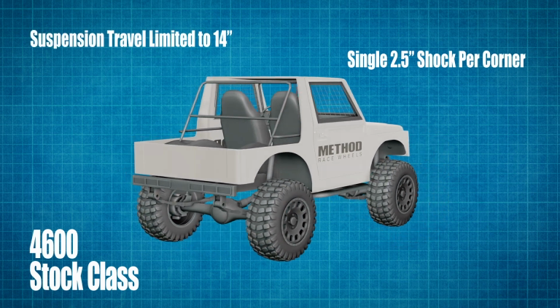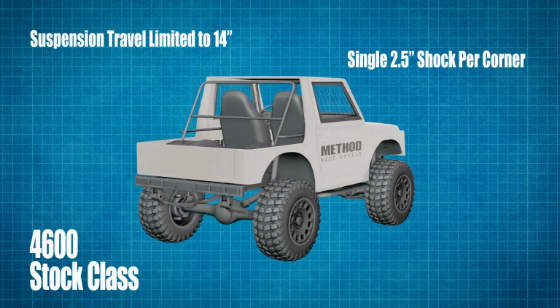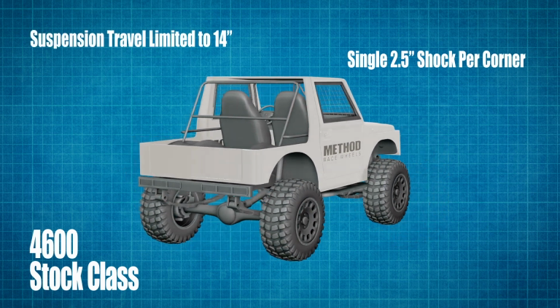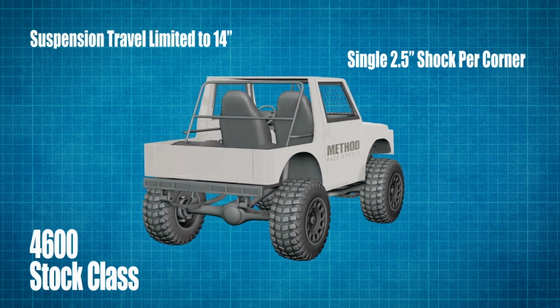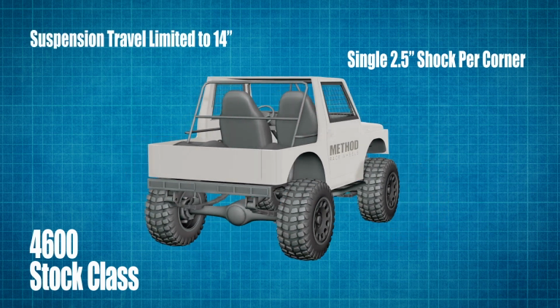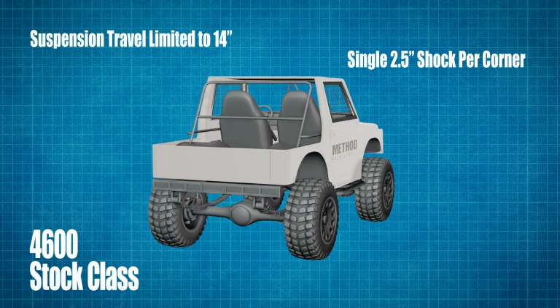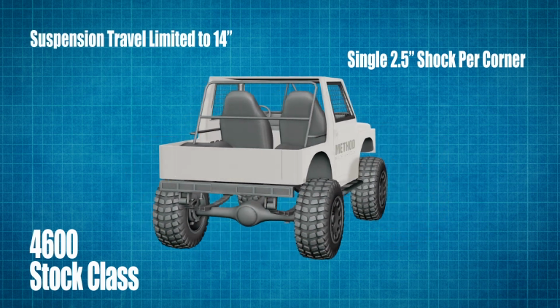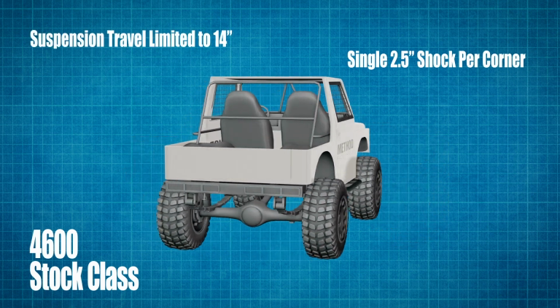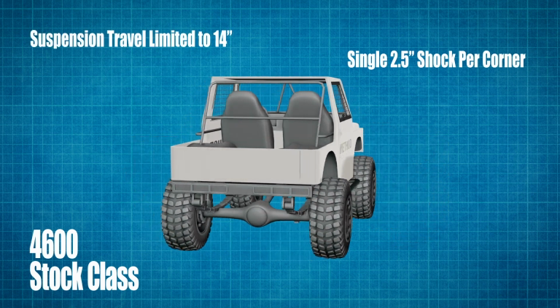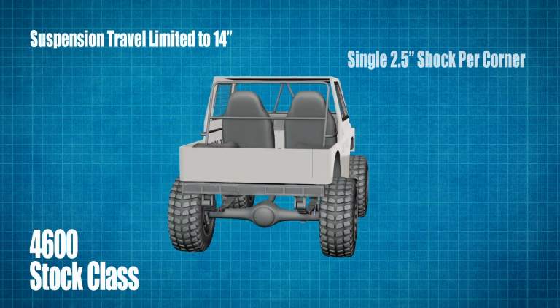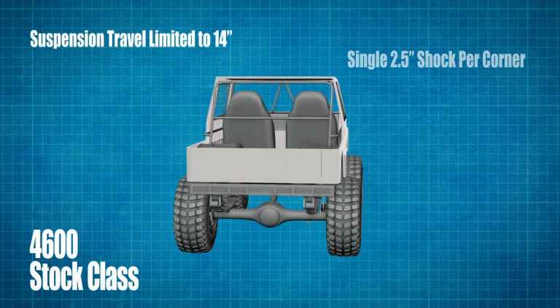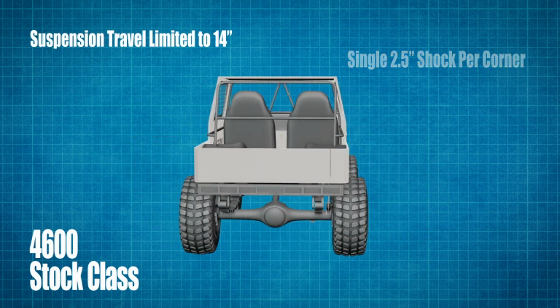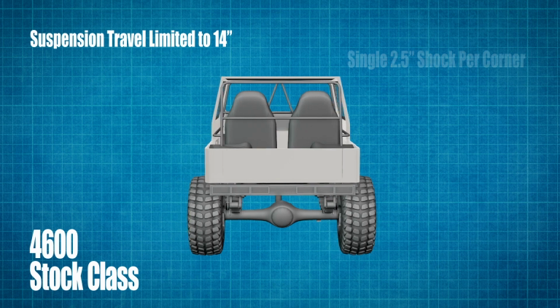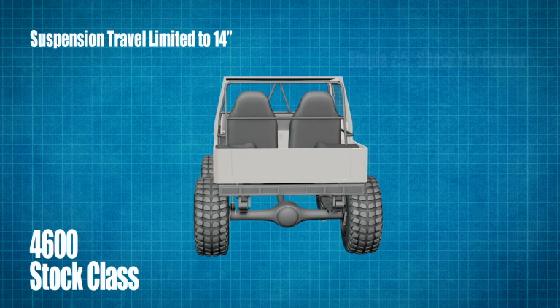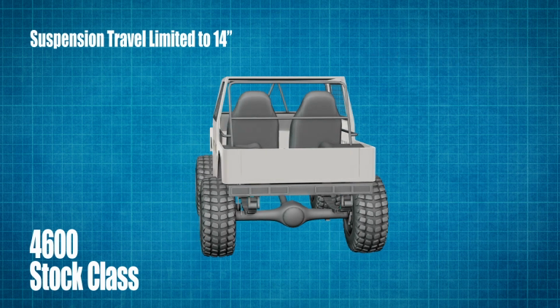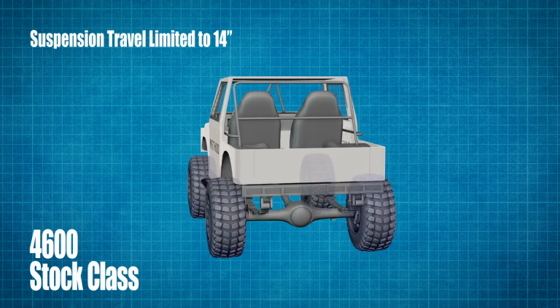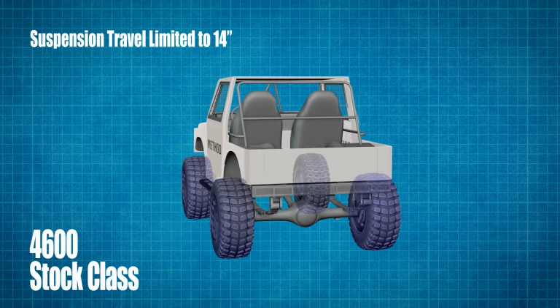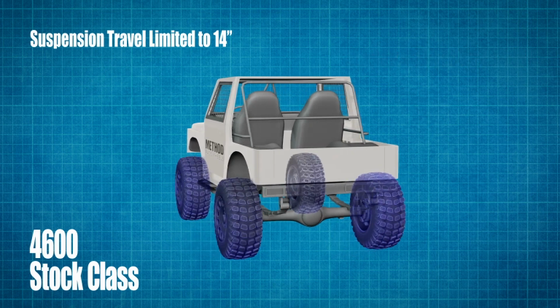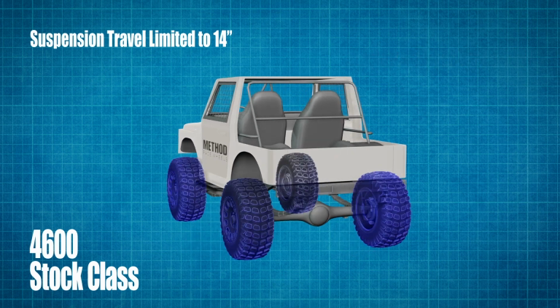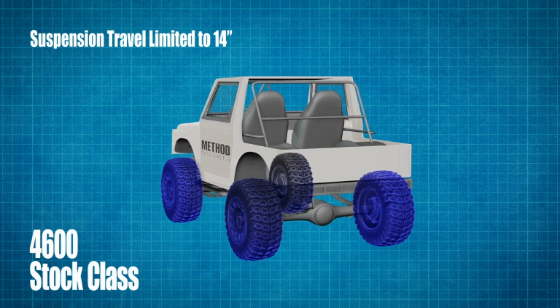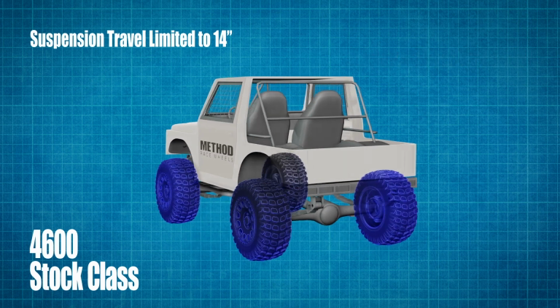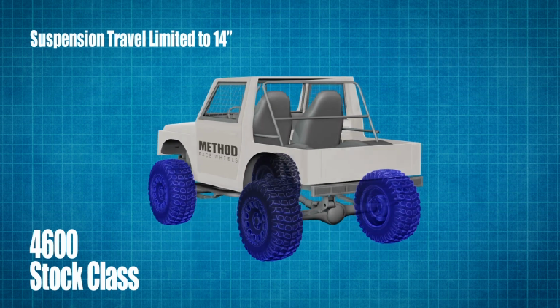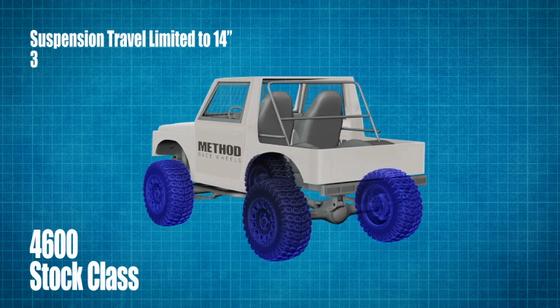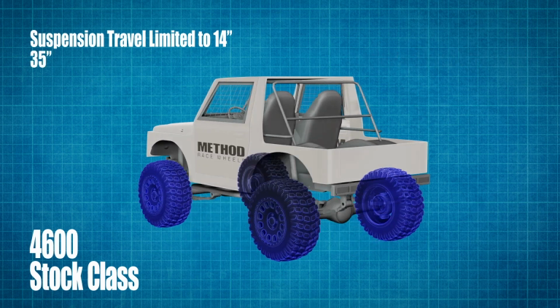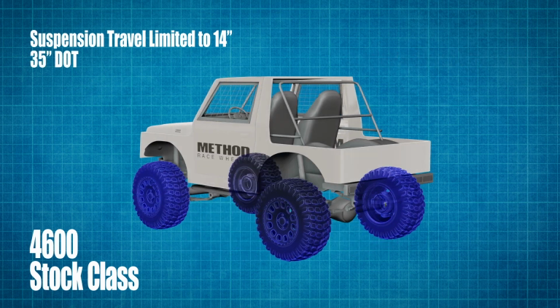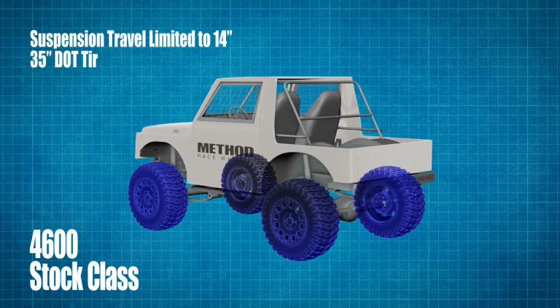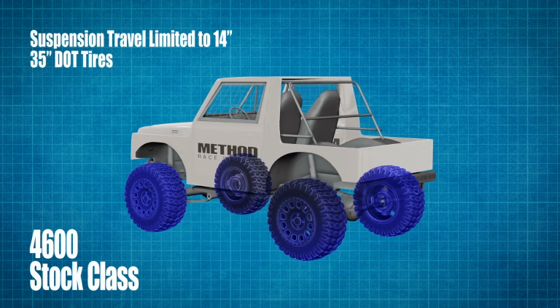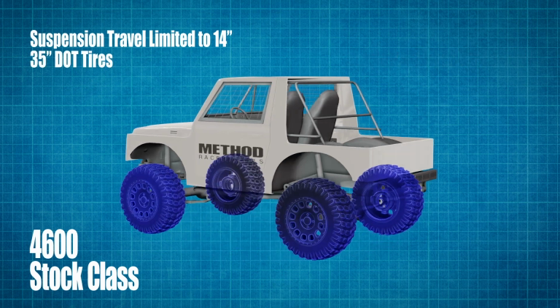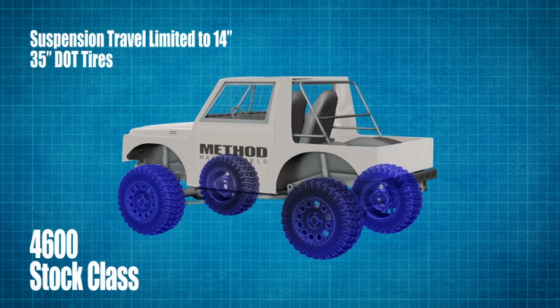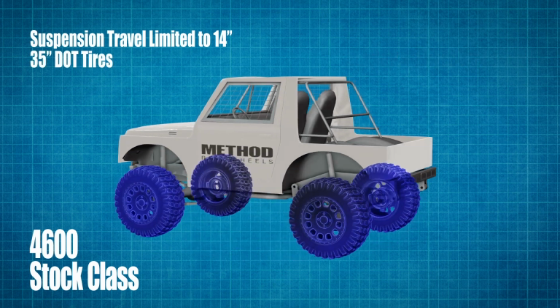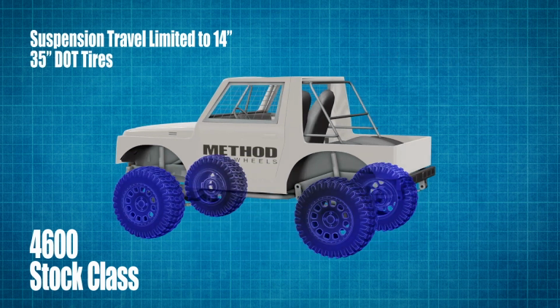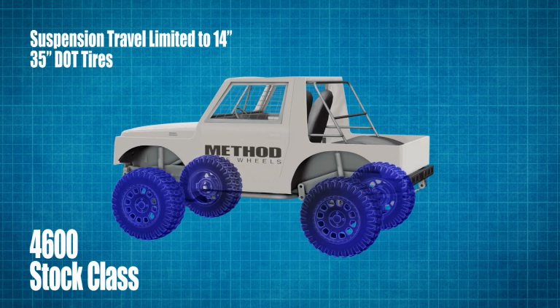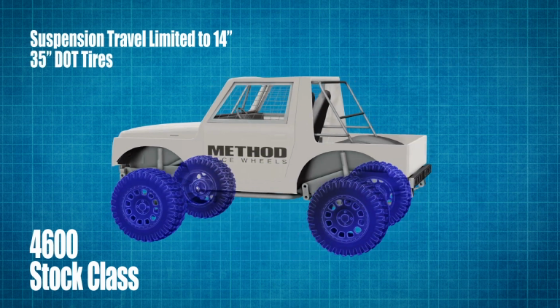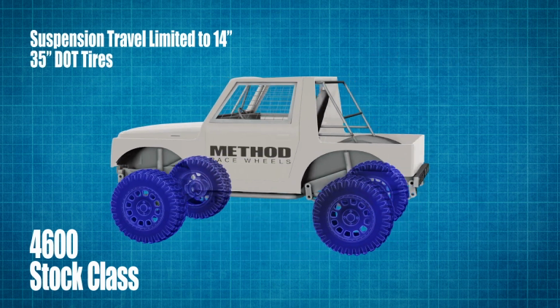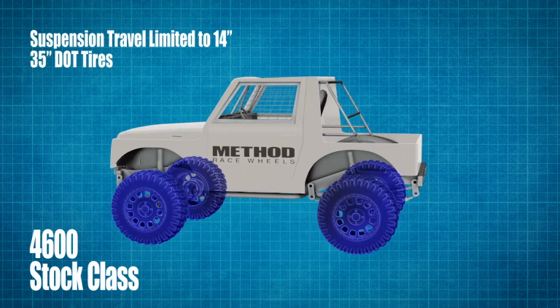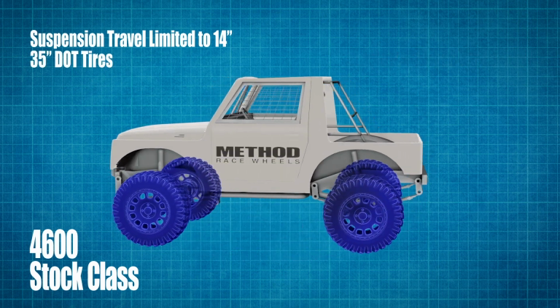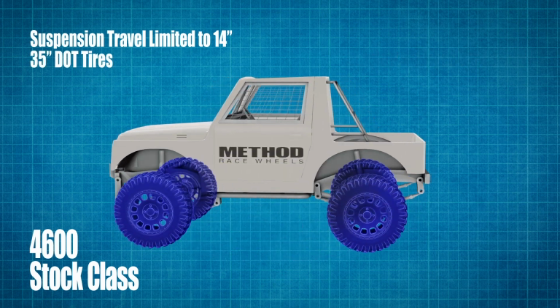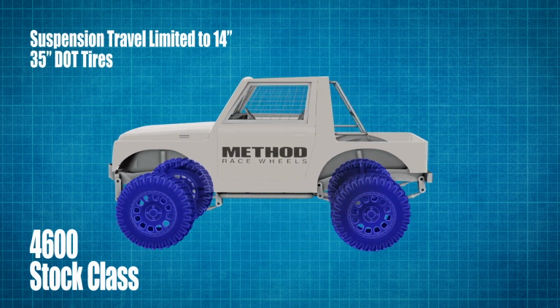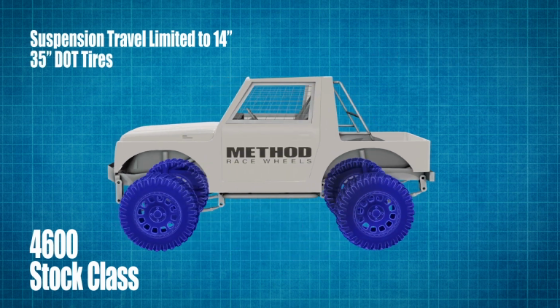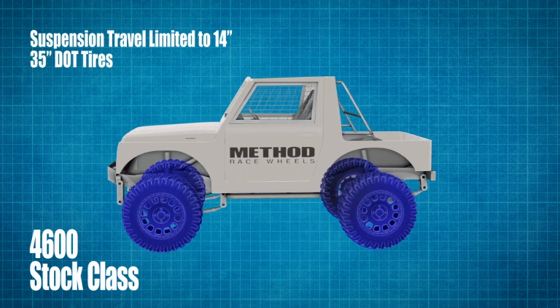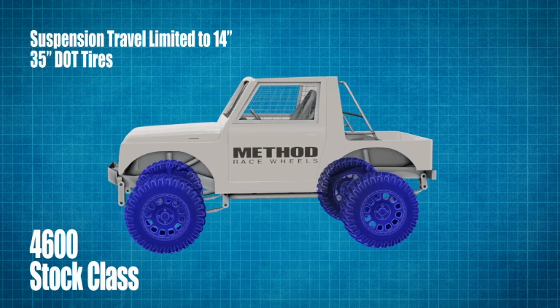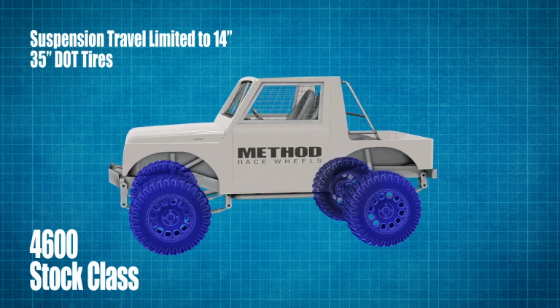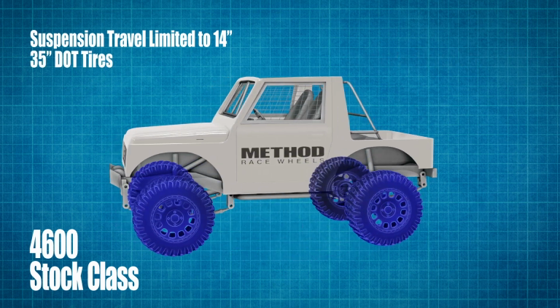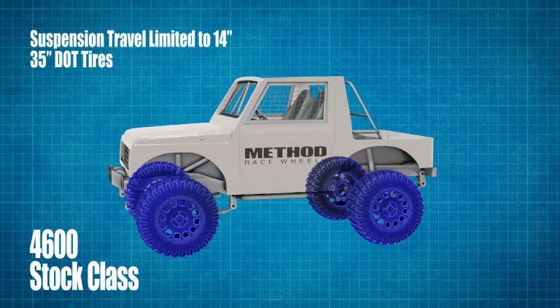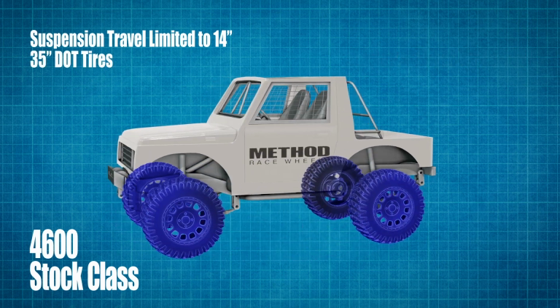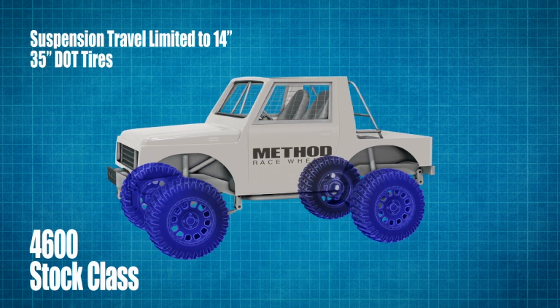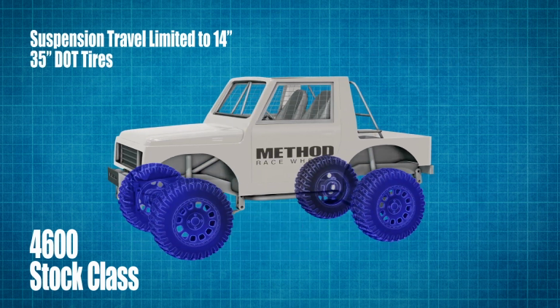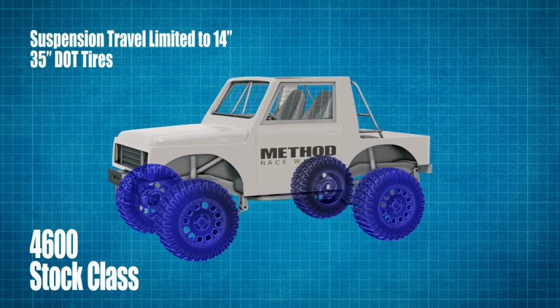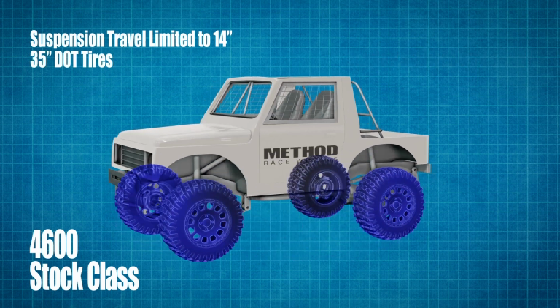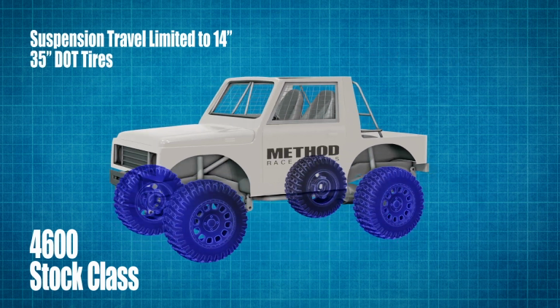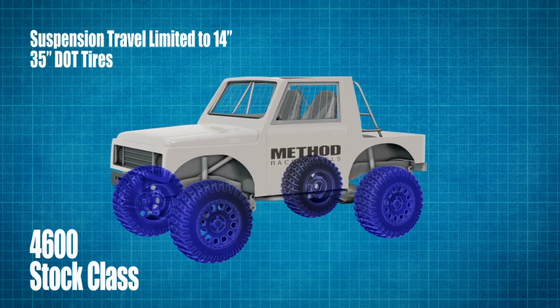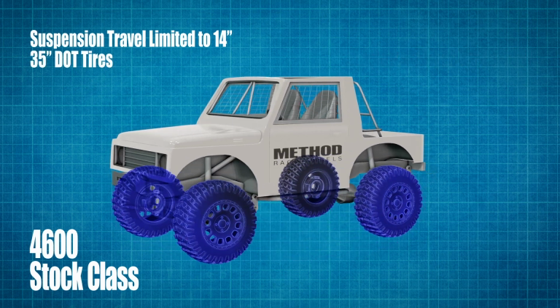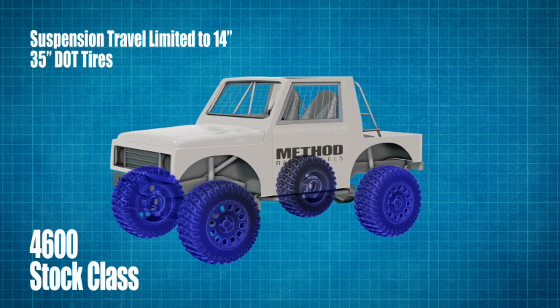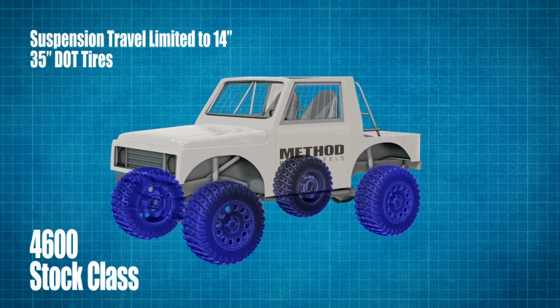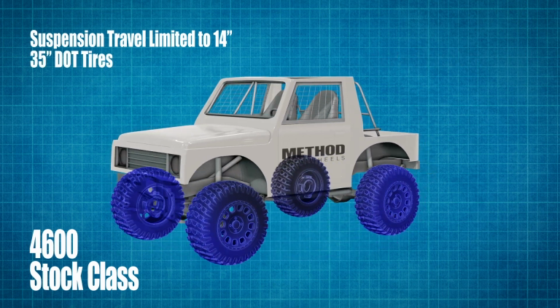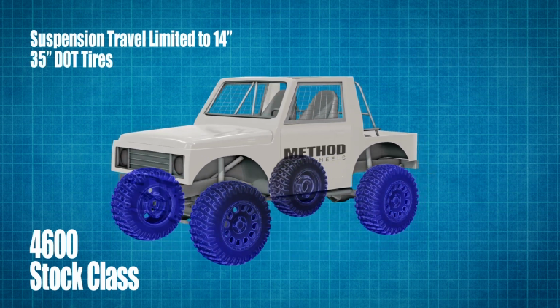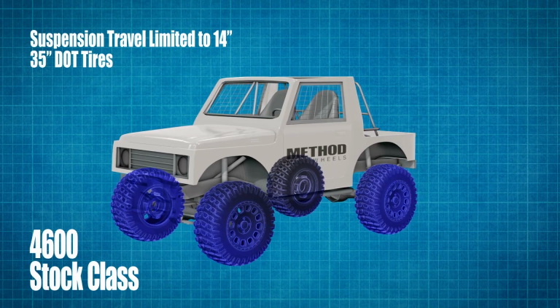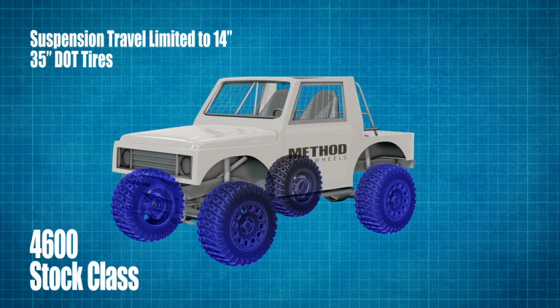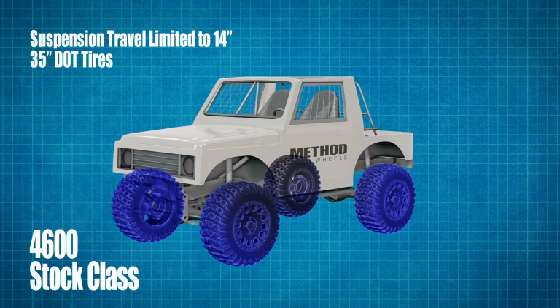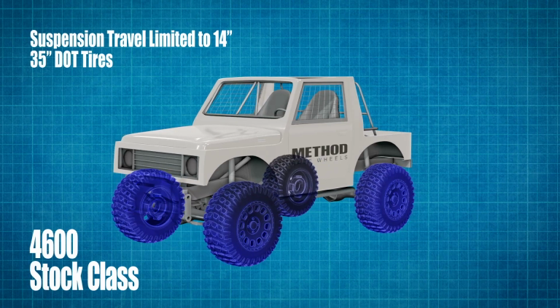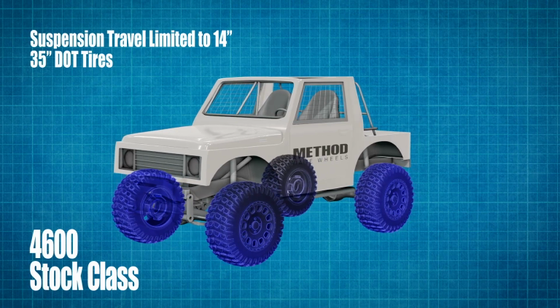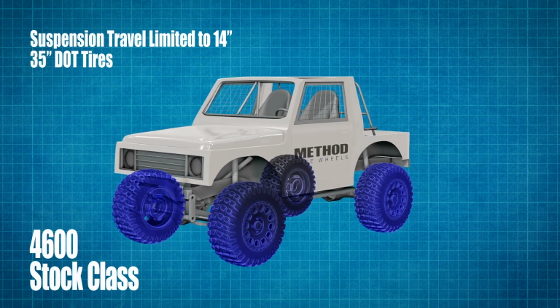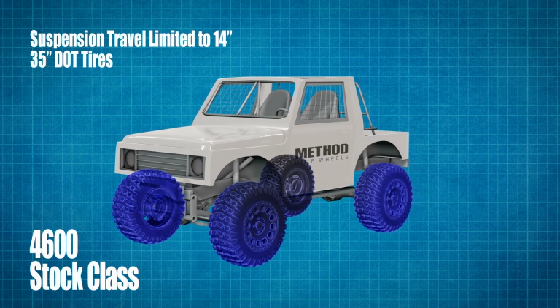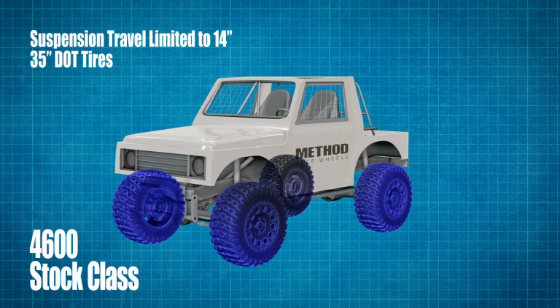Suspension travel is limited to 14 inches, and you can only run a 35-inch tall DOT tire.